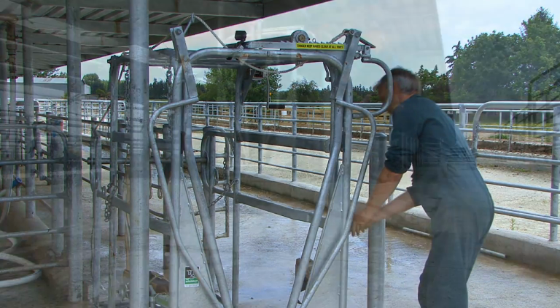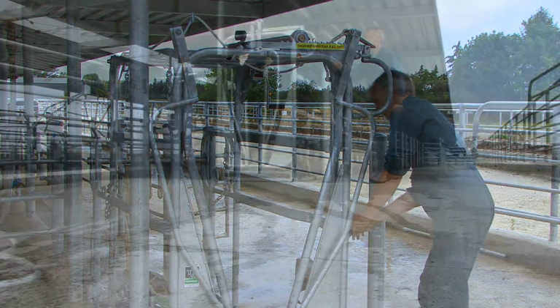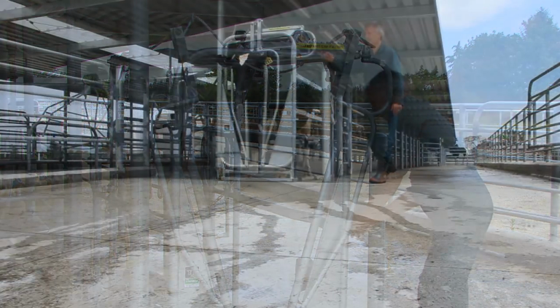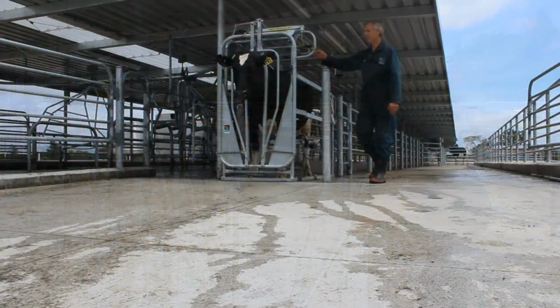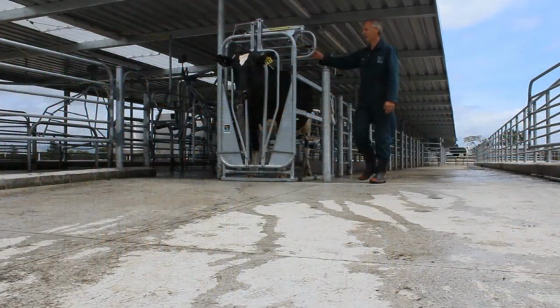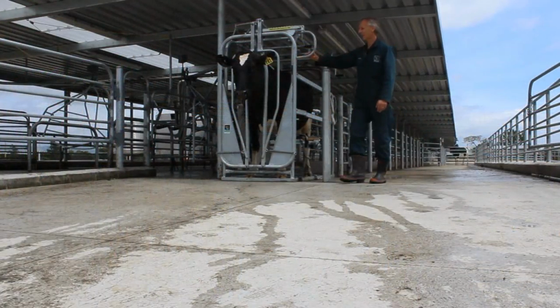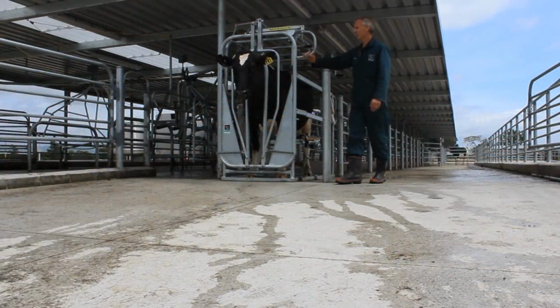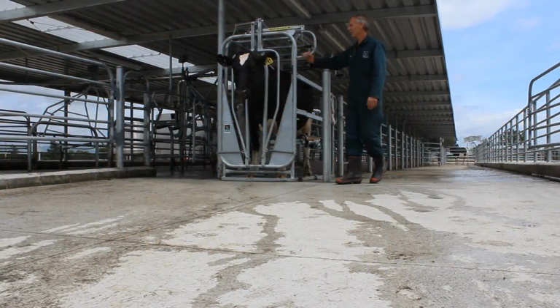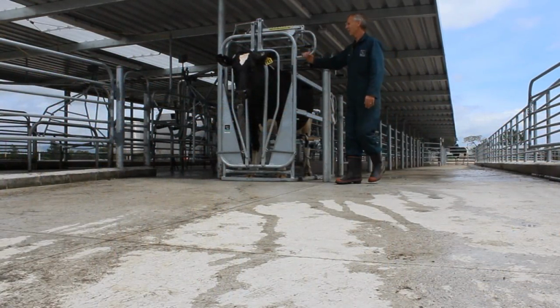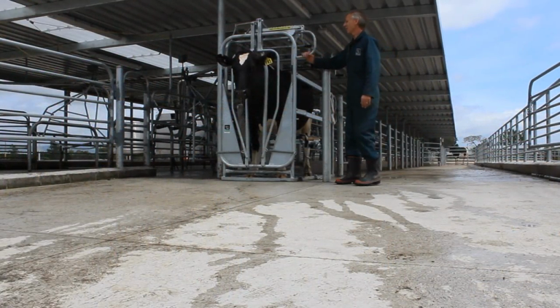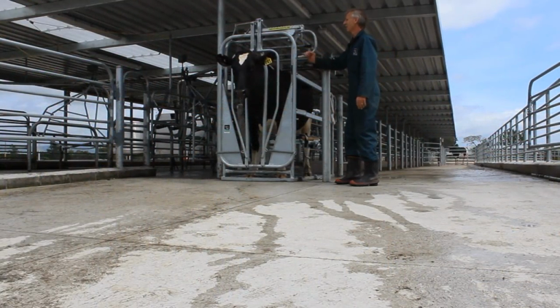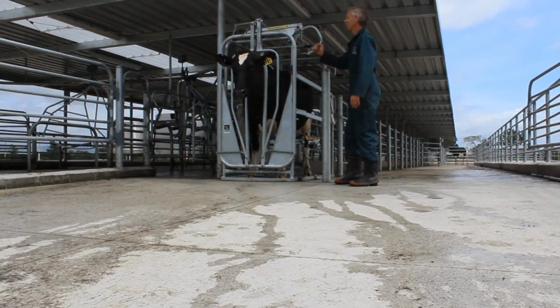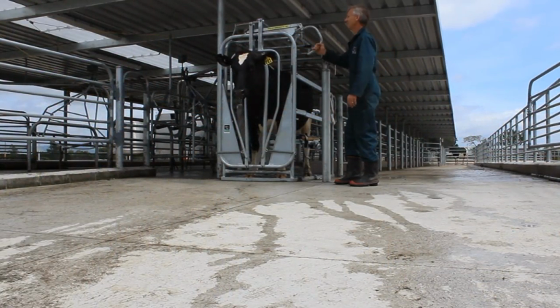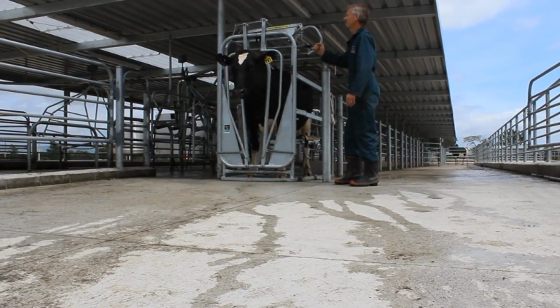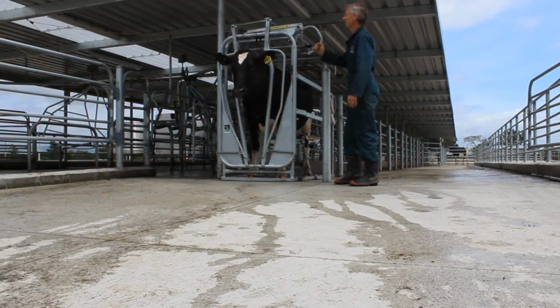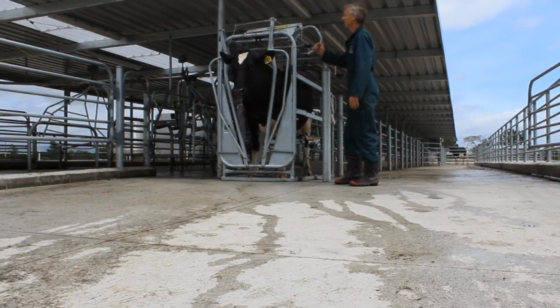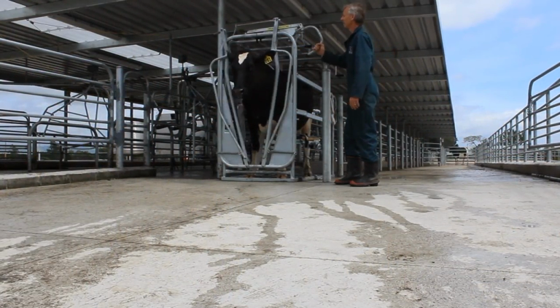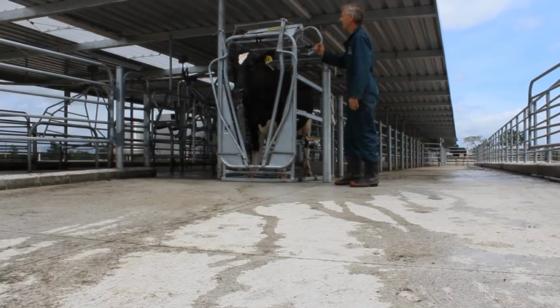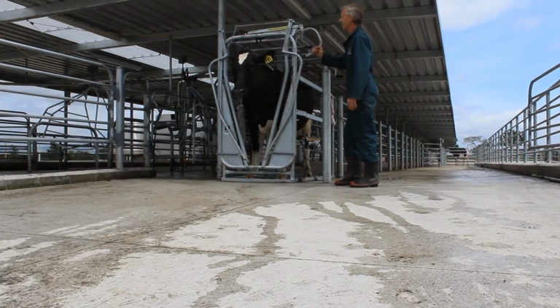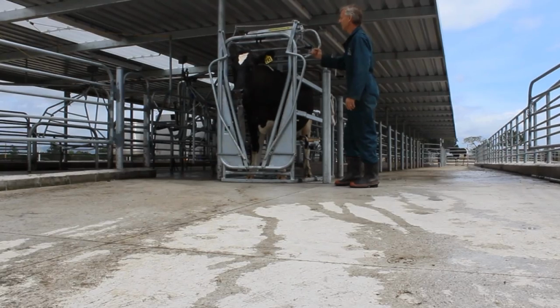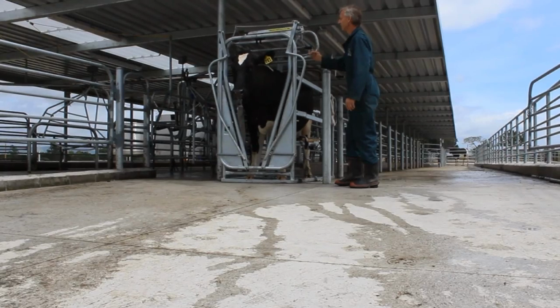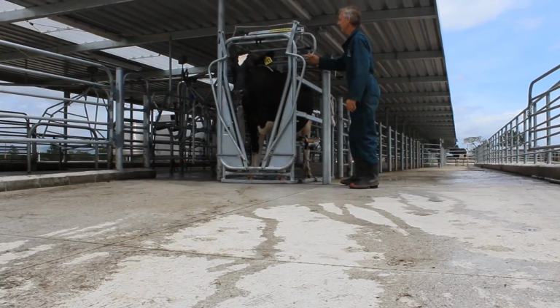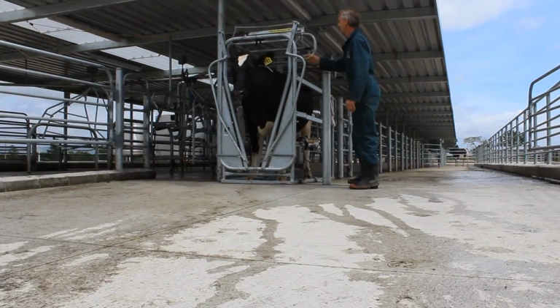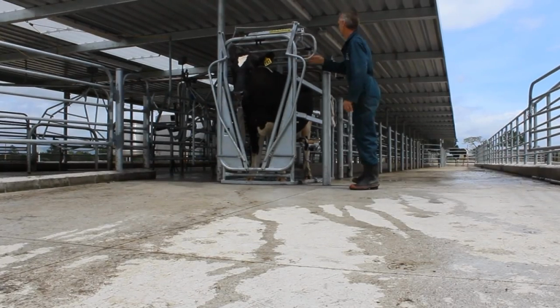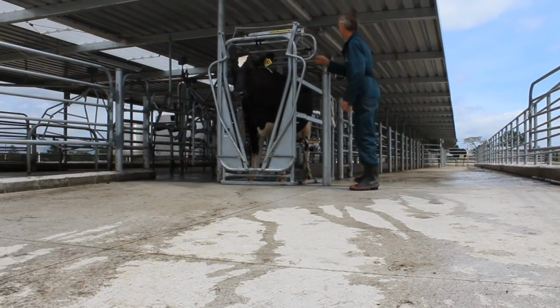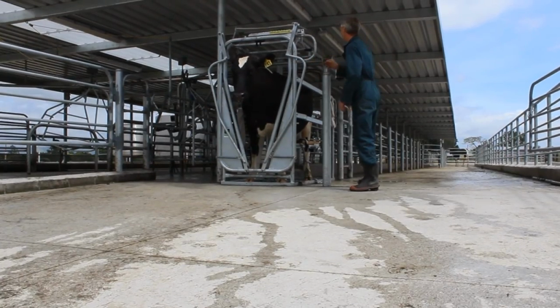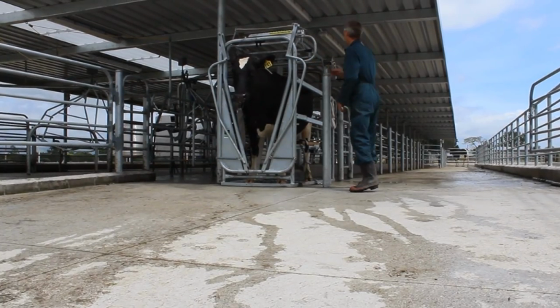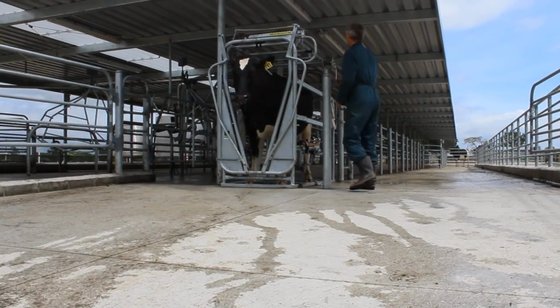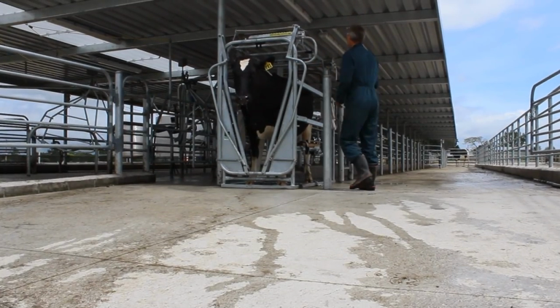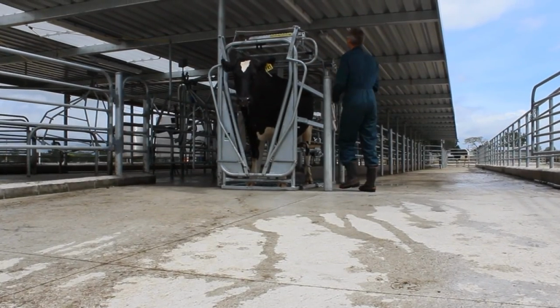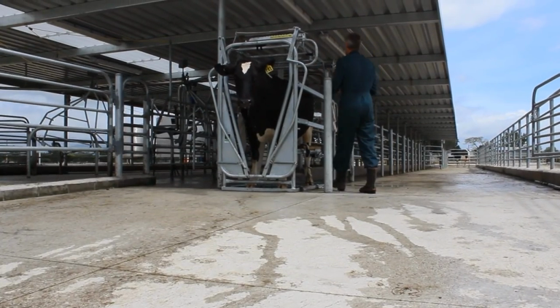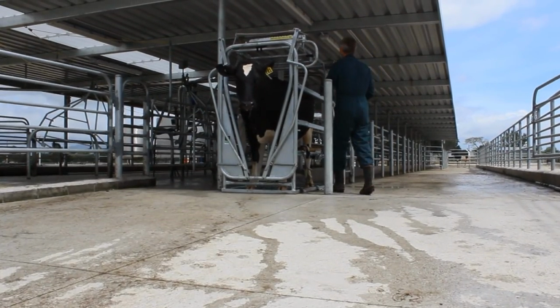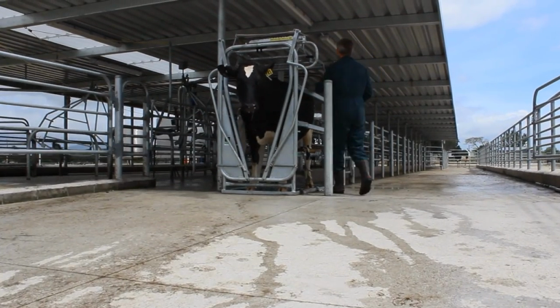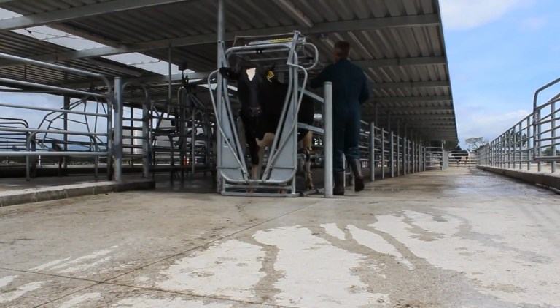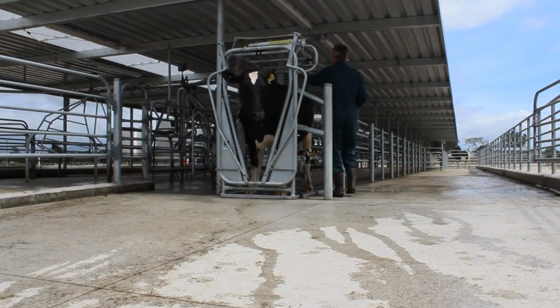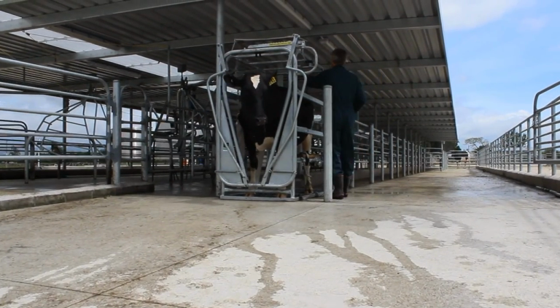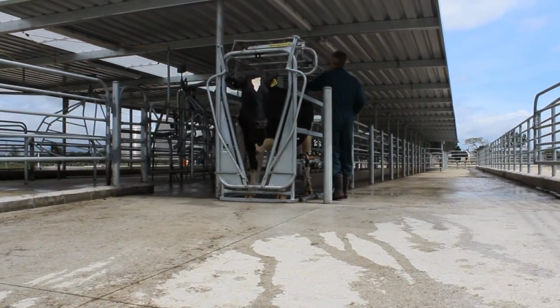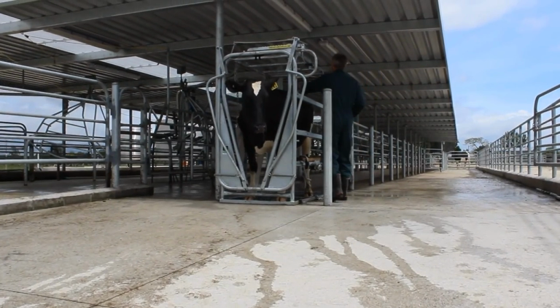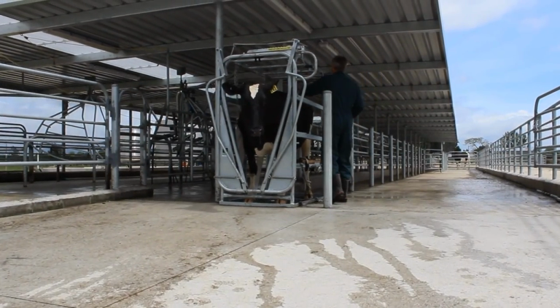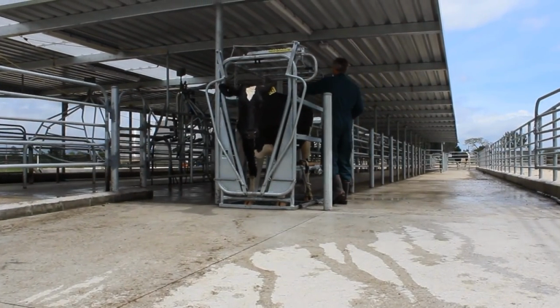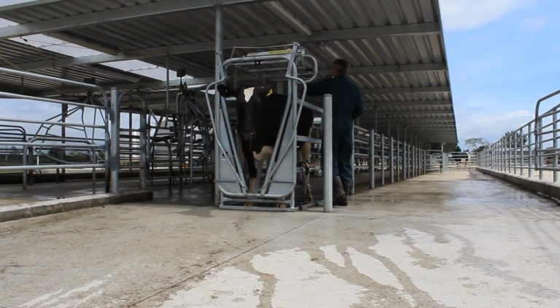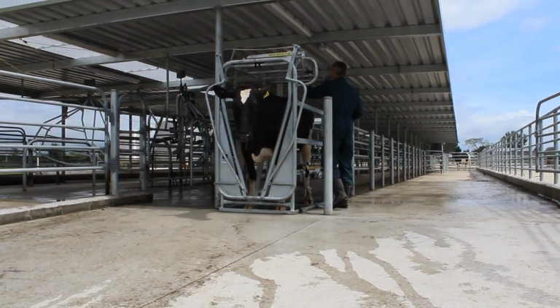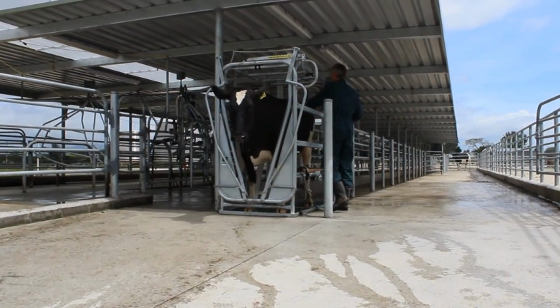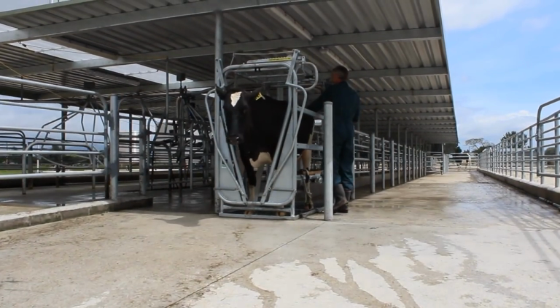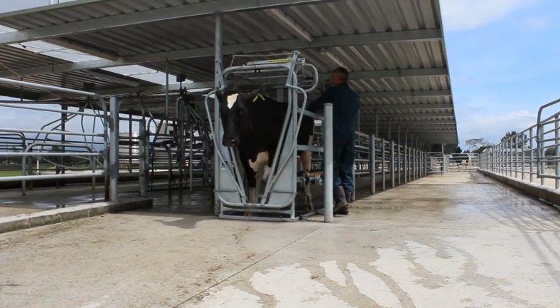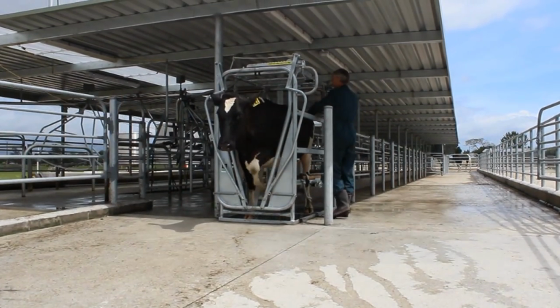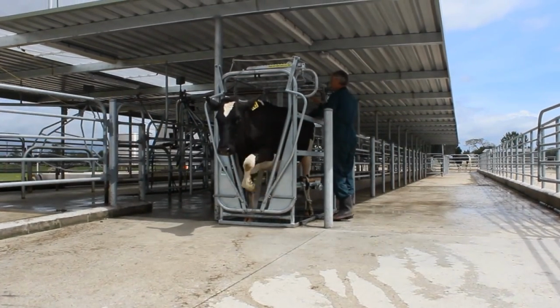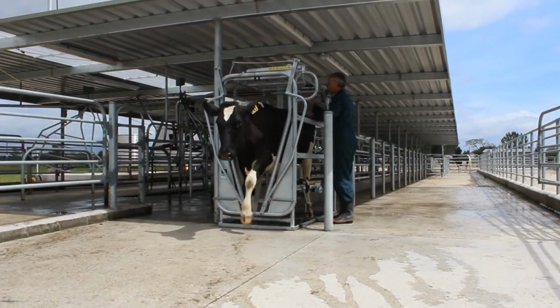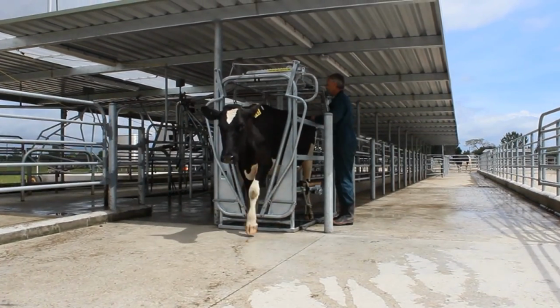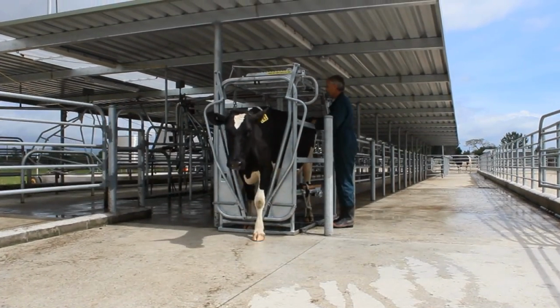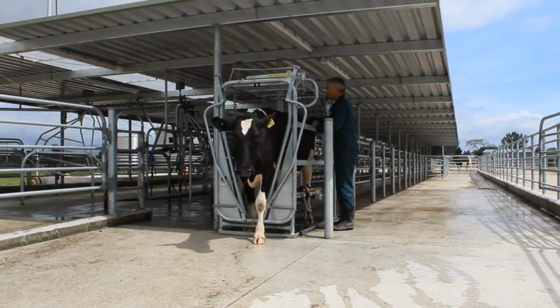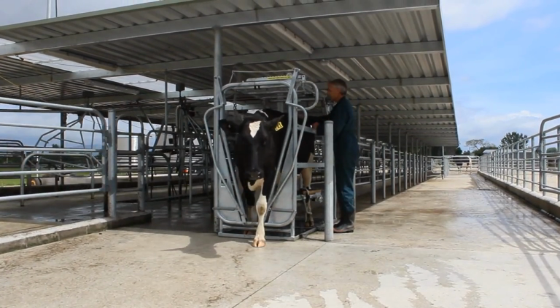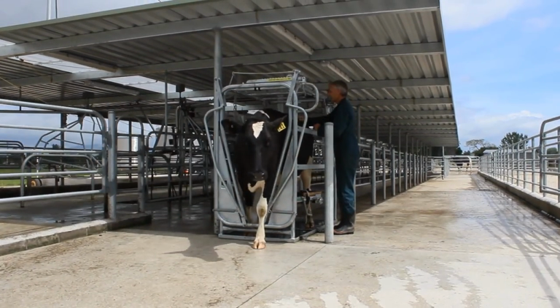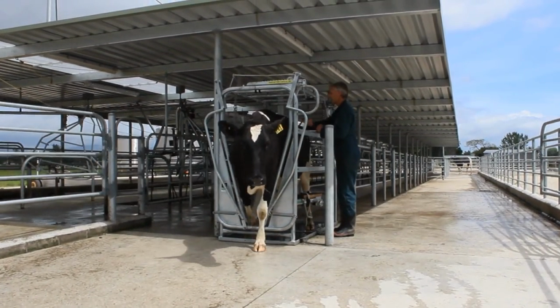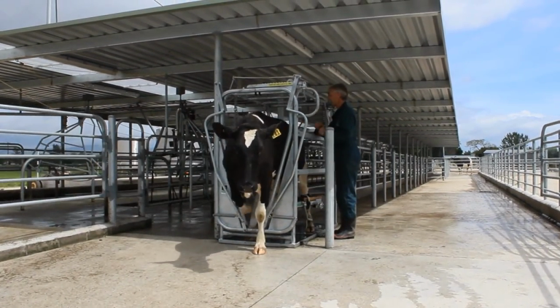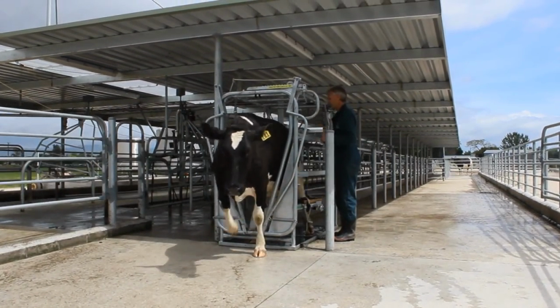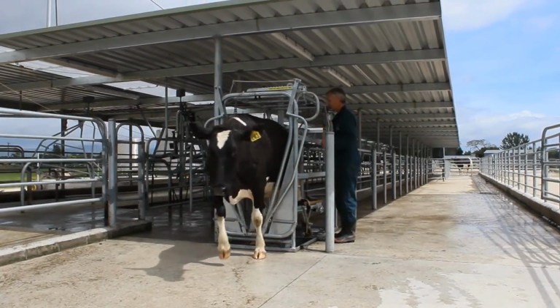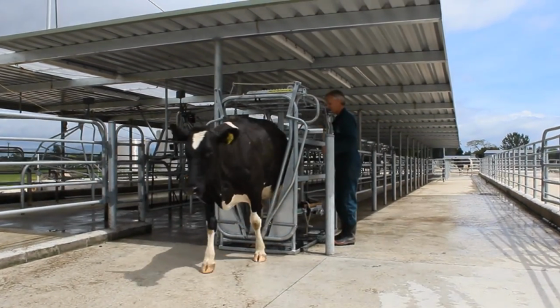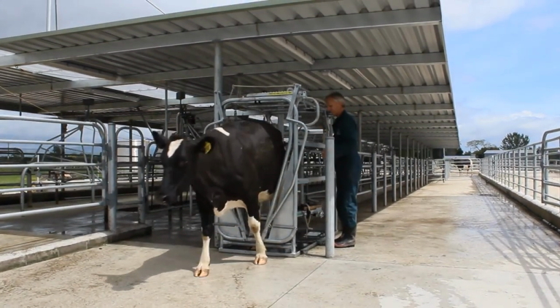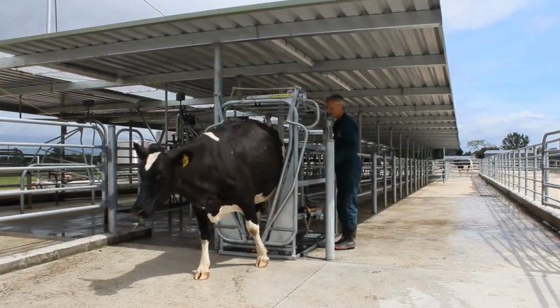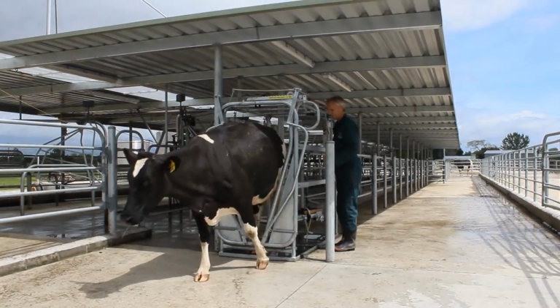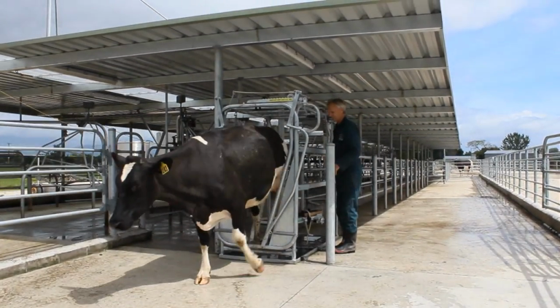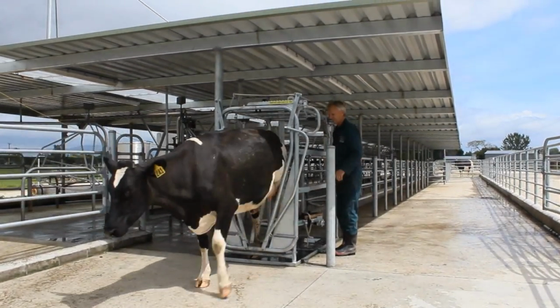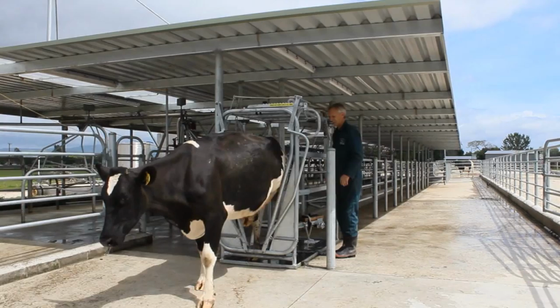On the walk-through head bale, pull the quick-release lever at the side of the Wrangler, releasing both yokes for the animal to walk through.